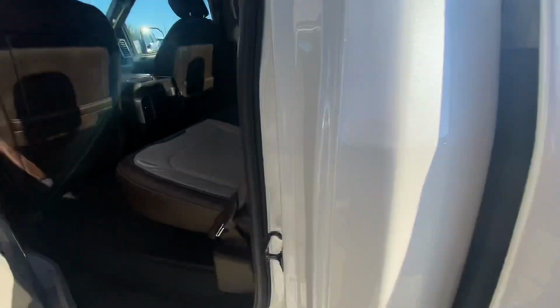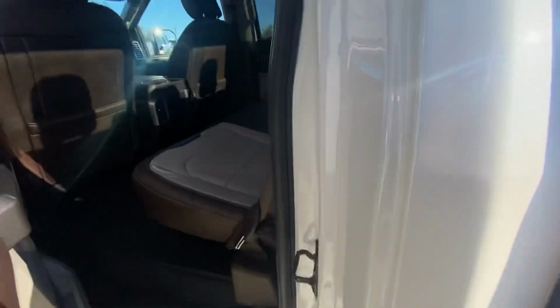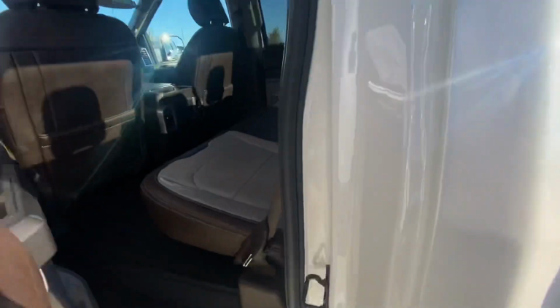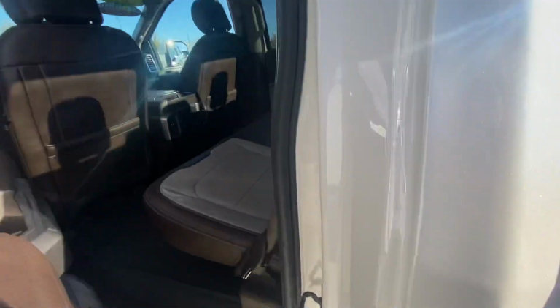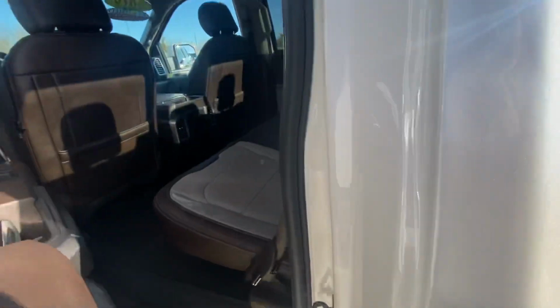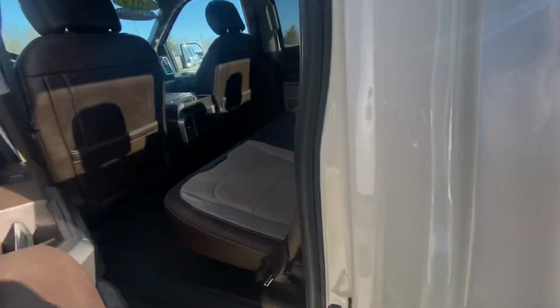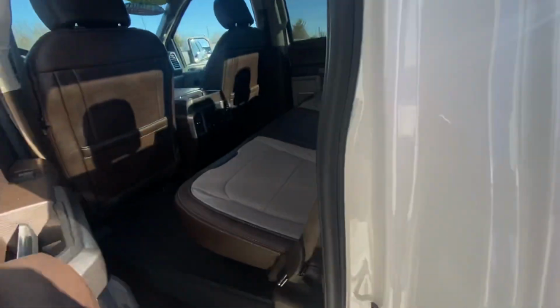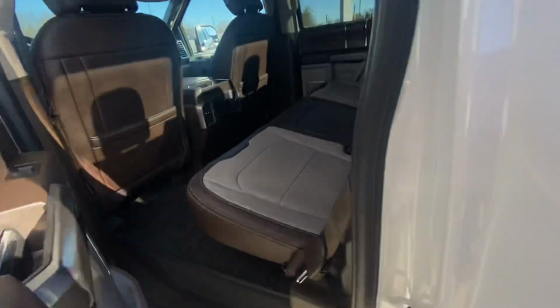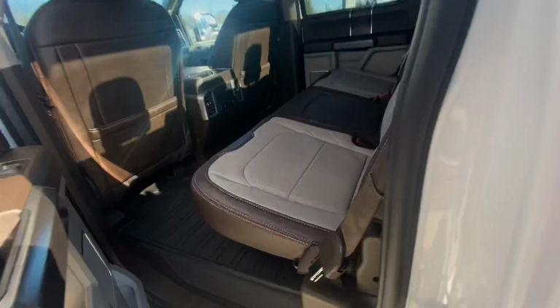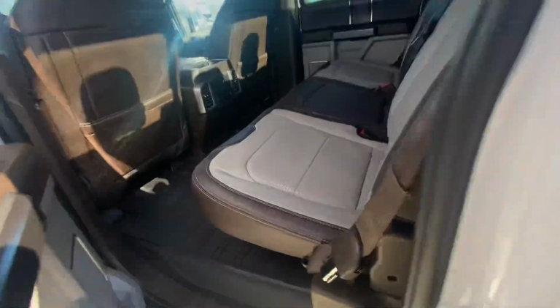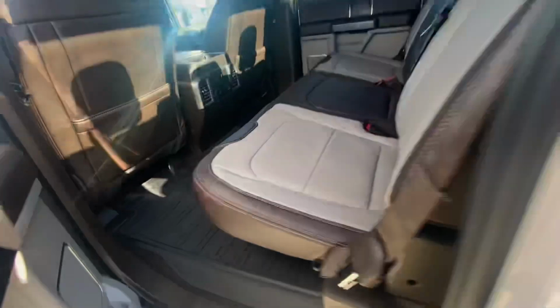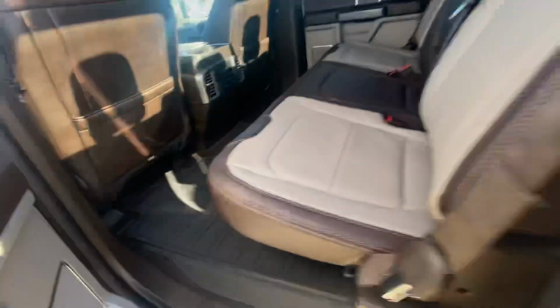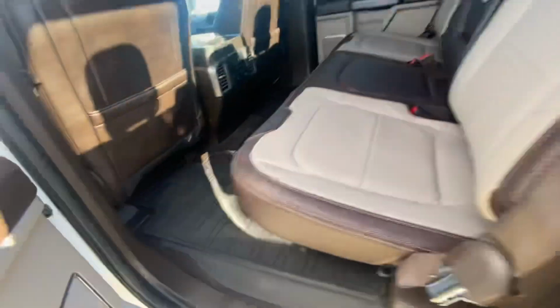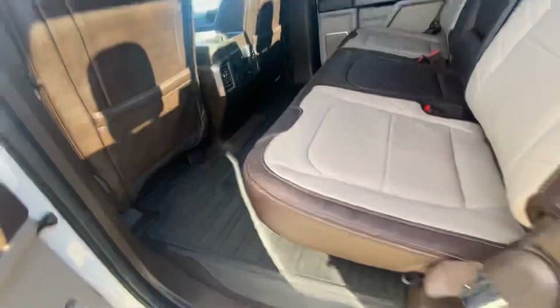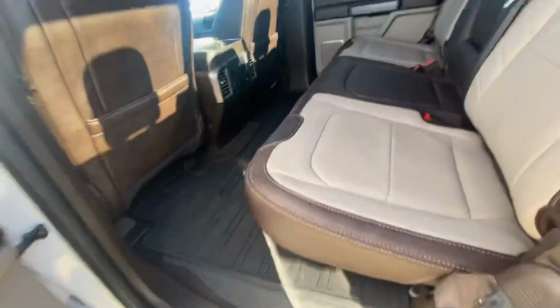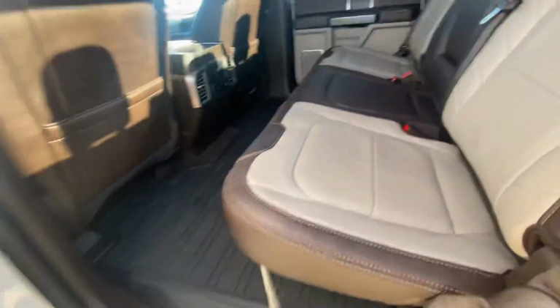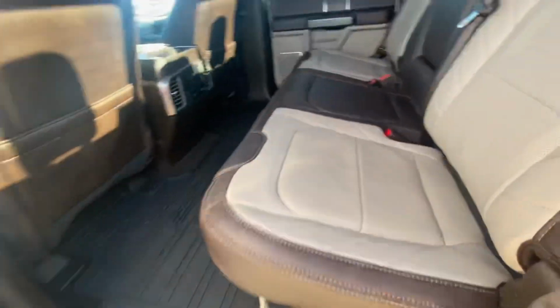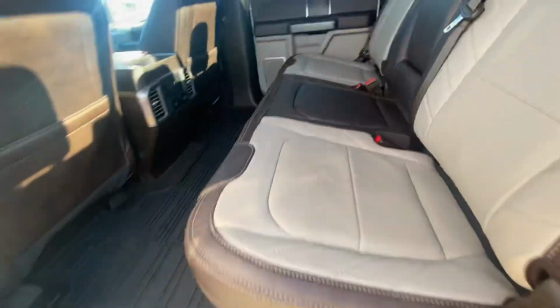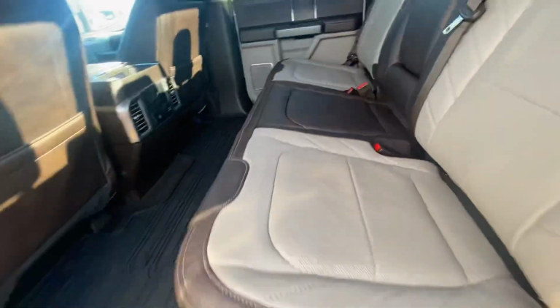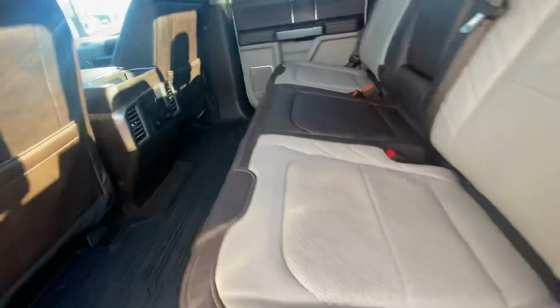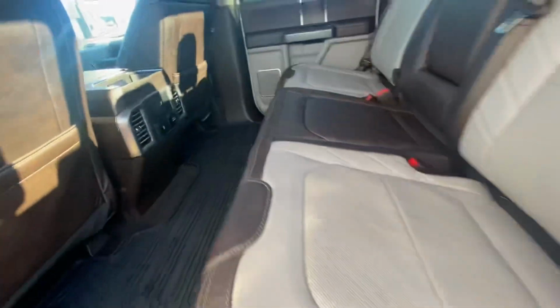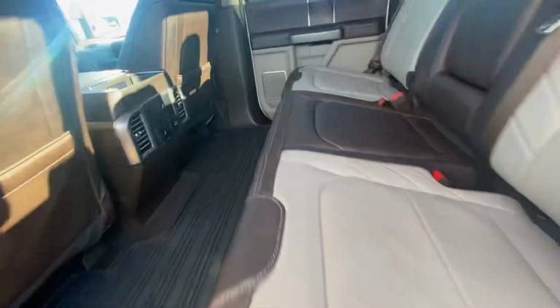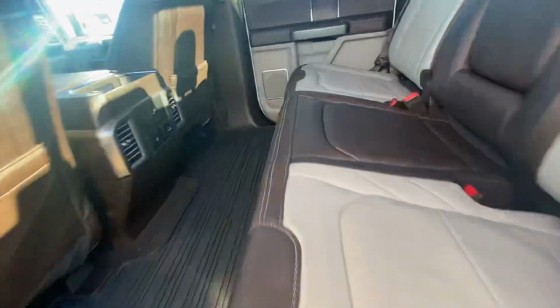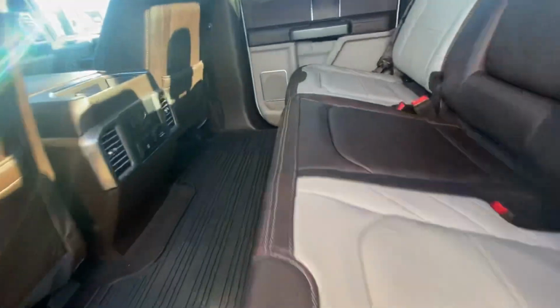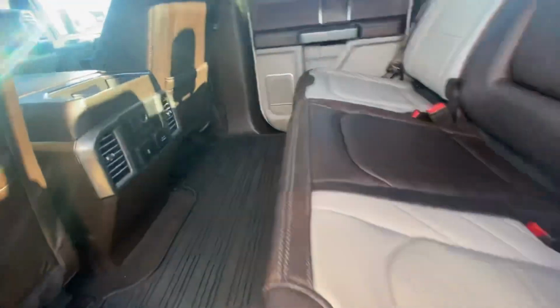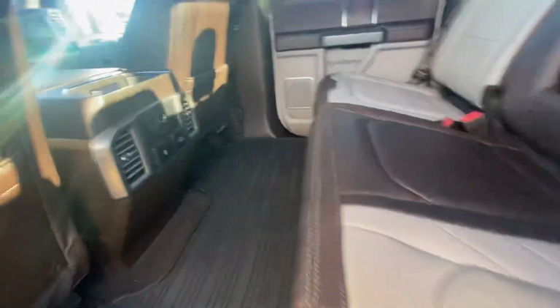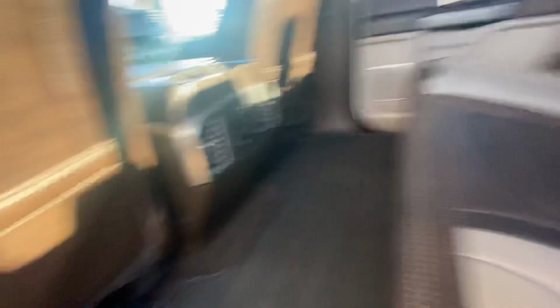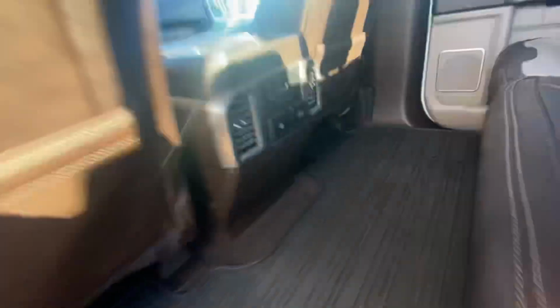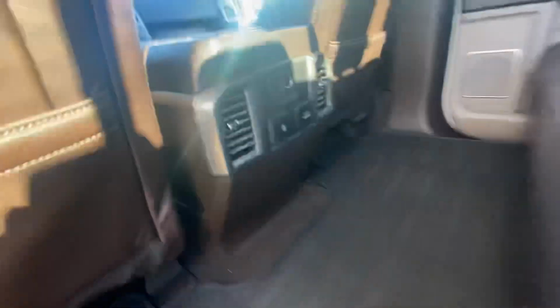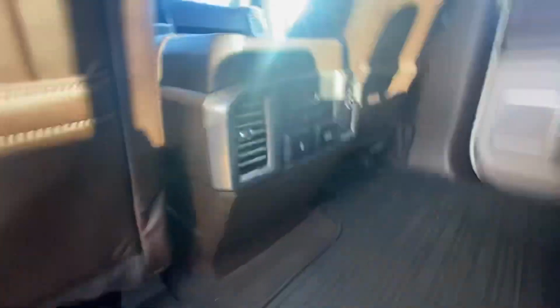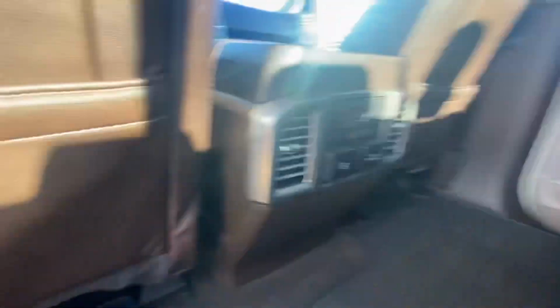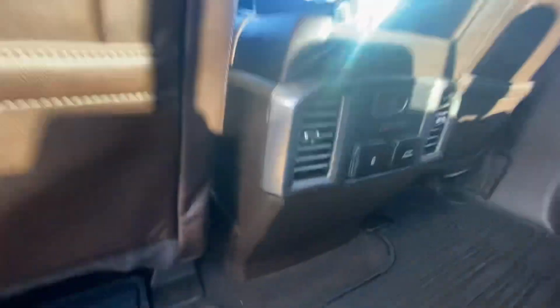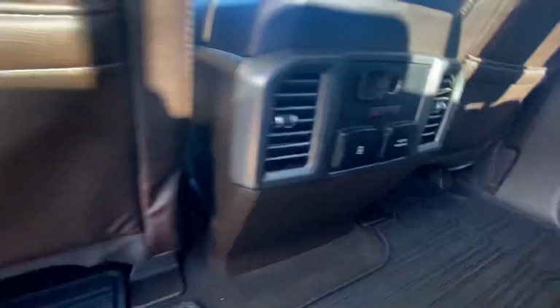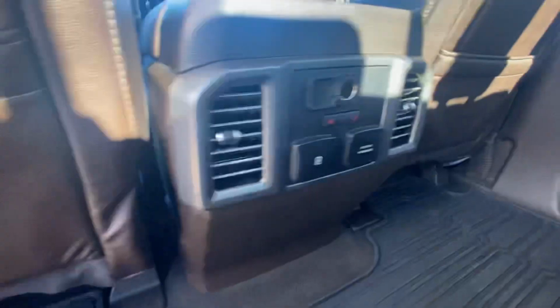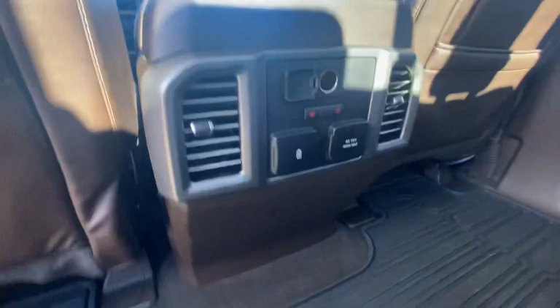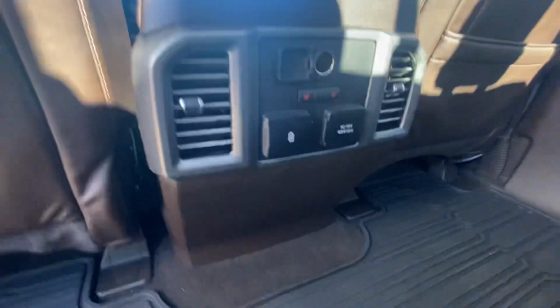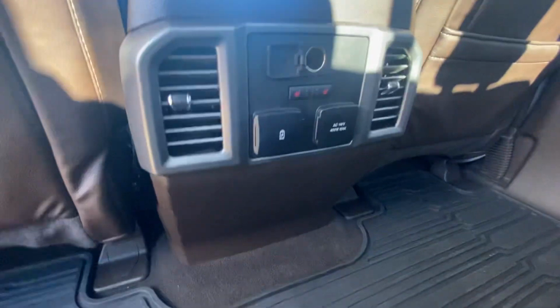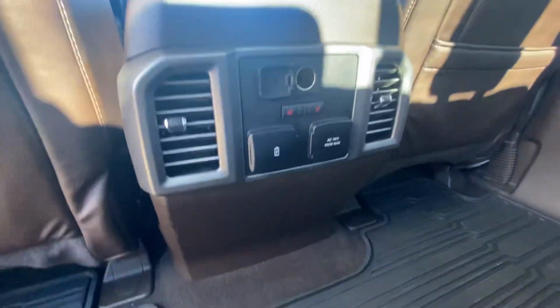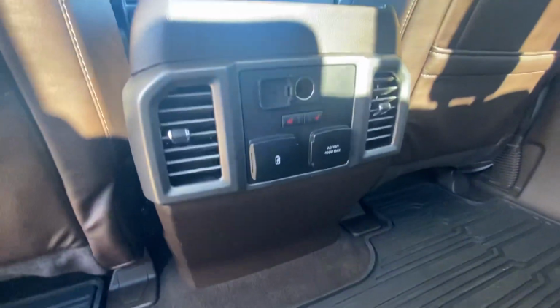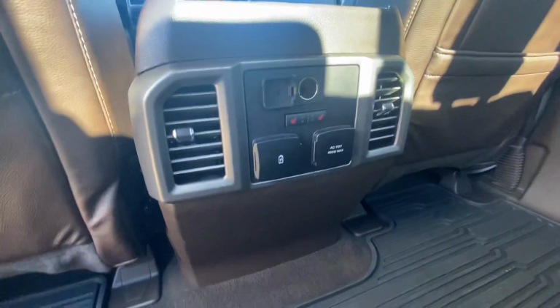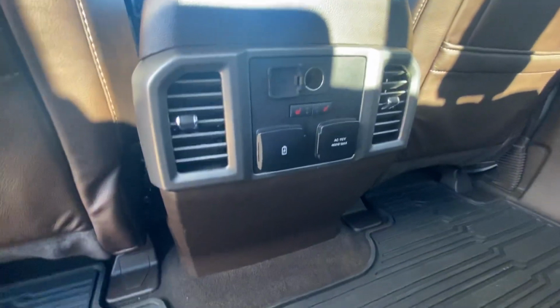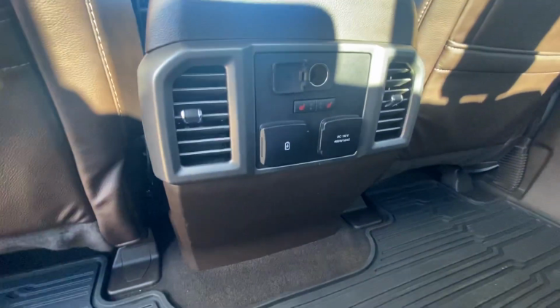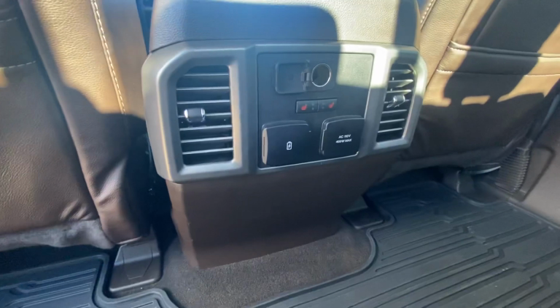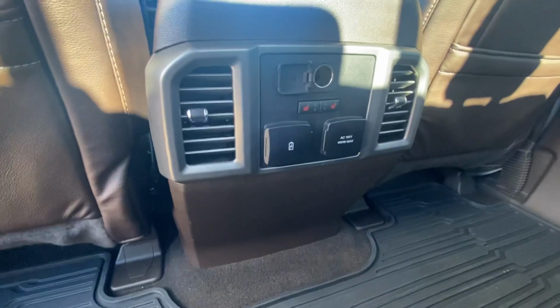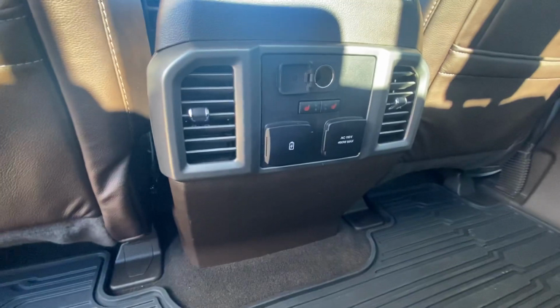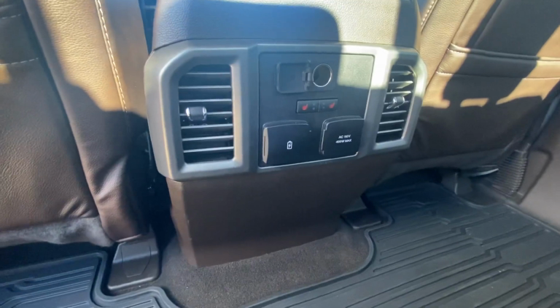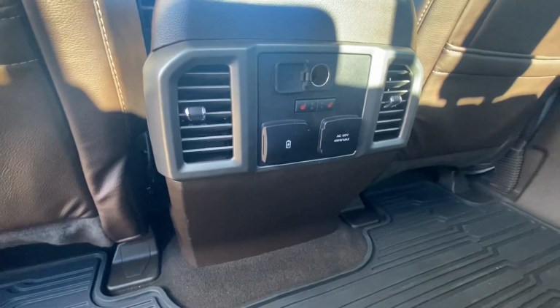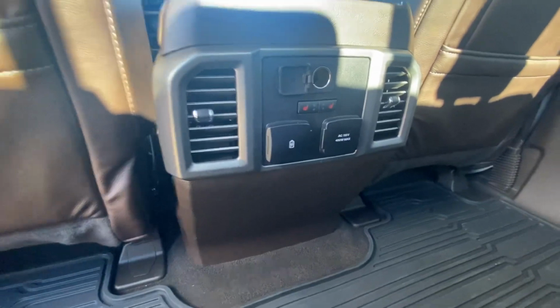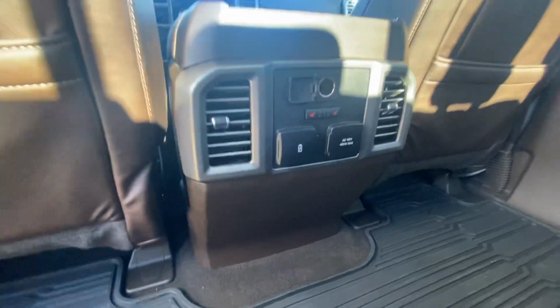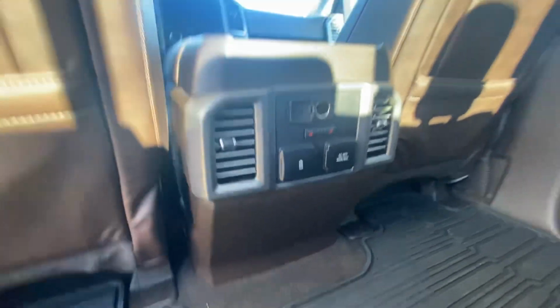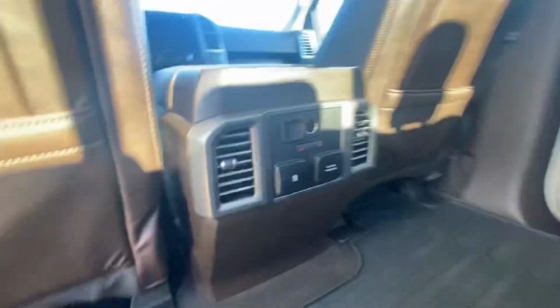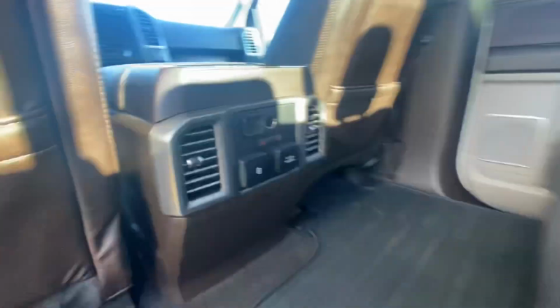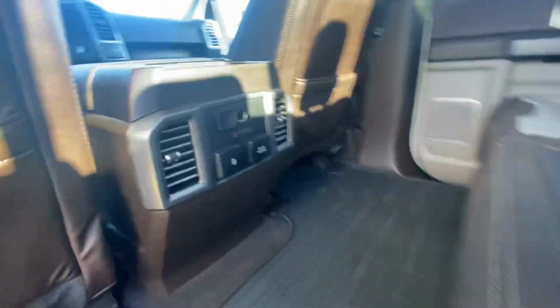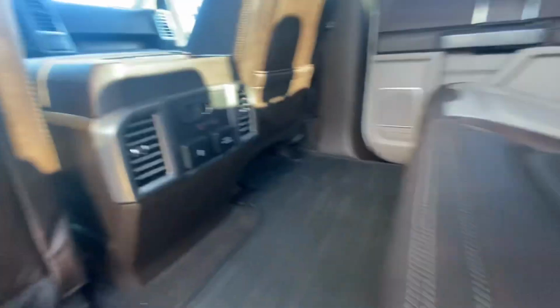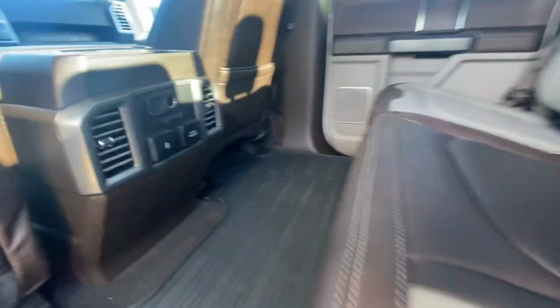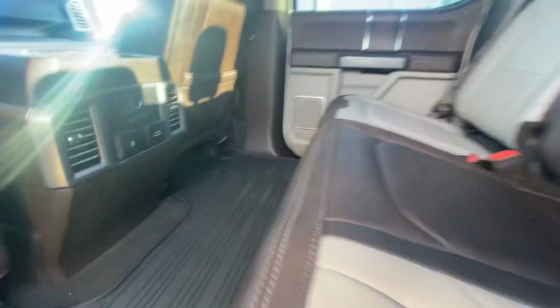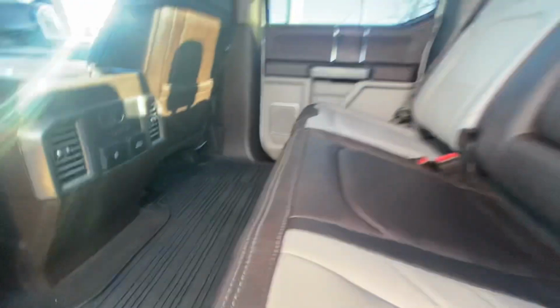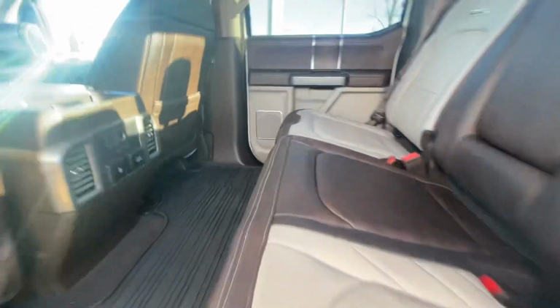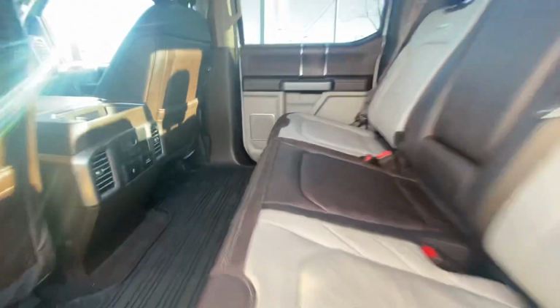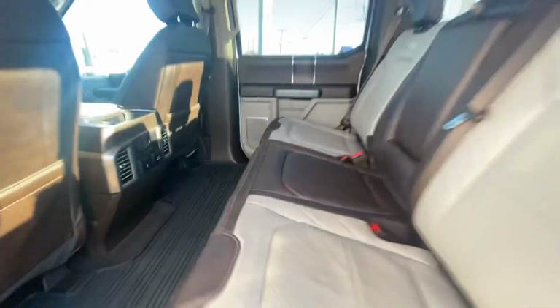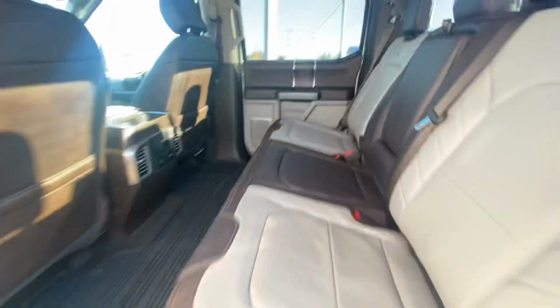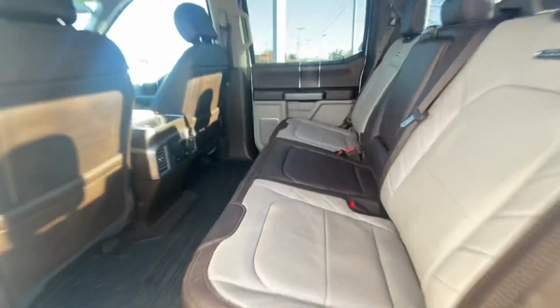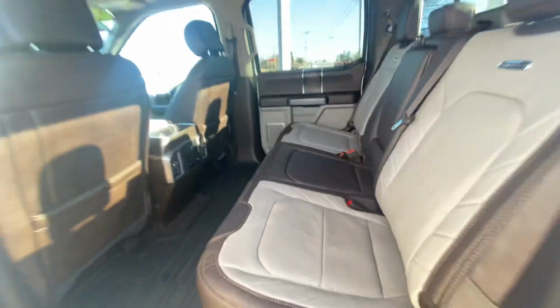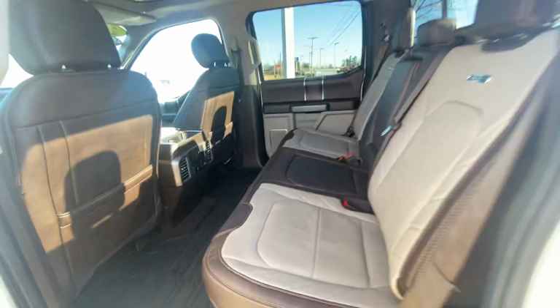You do have nice leather seats all the way through. You also have the heated seats and the power outlets in the back.